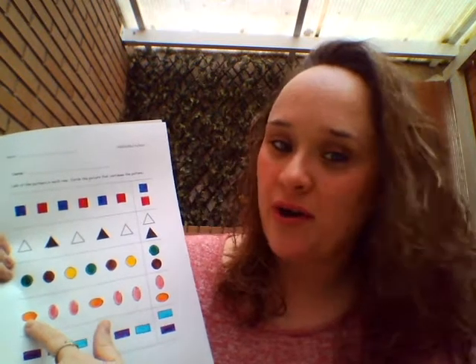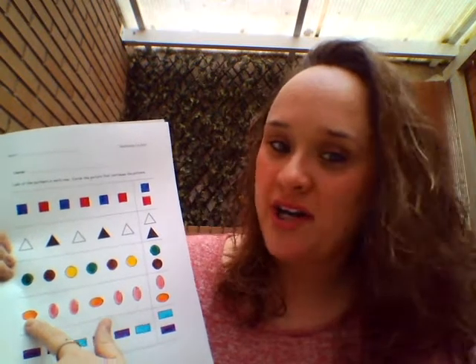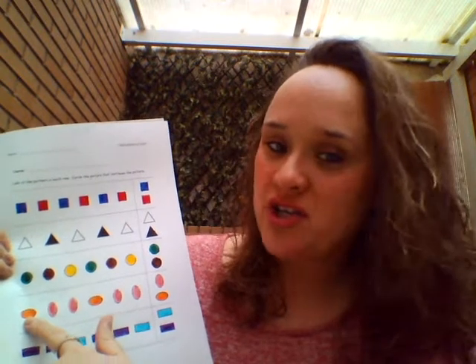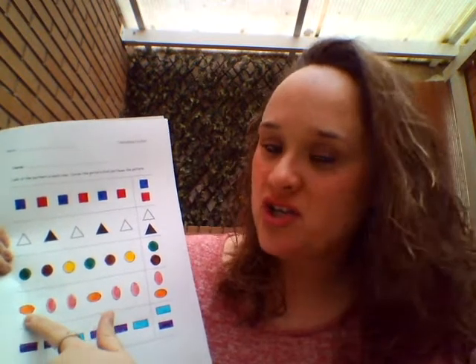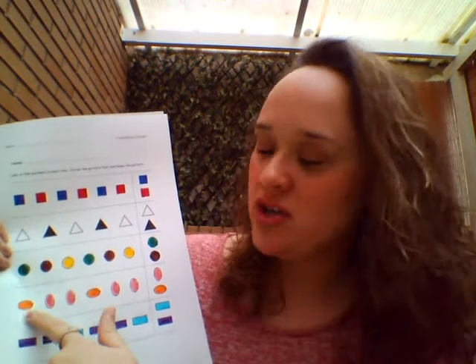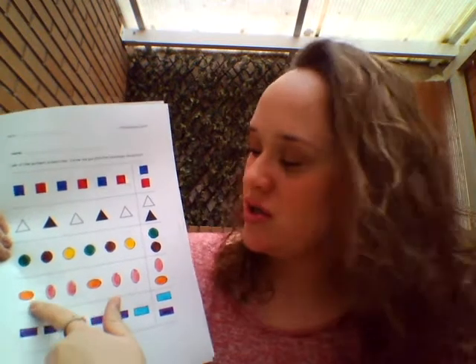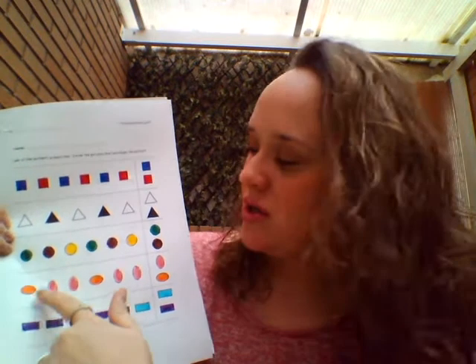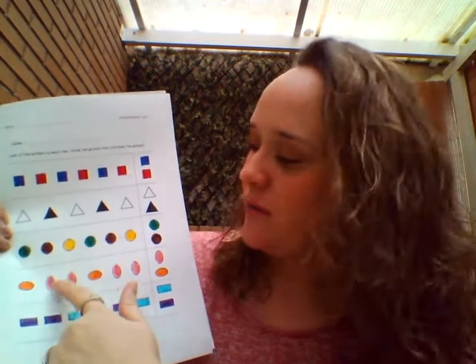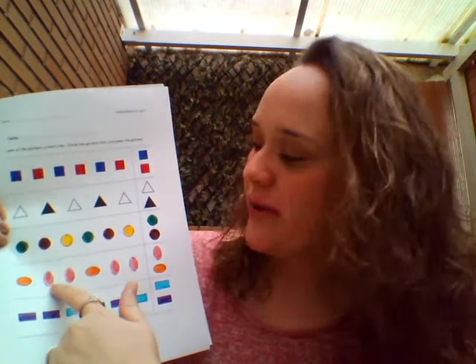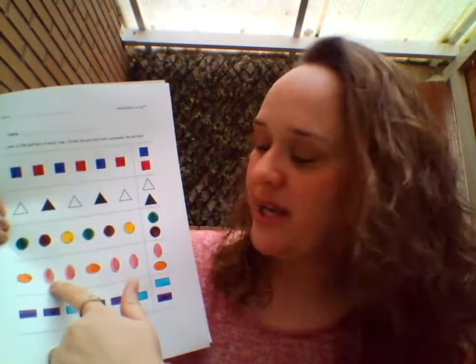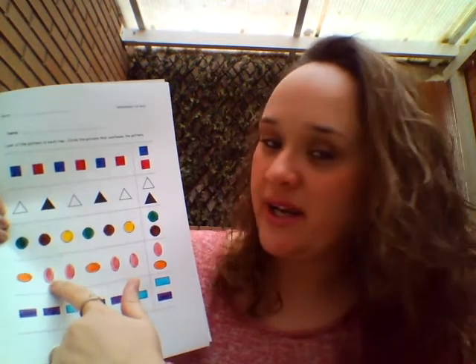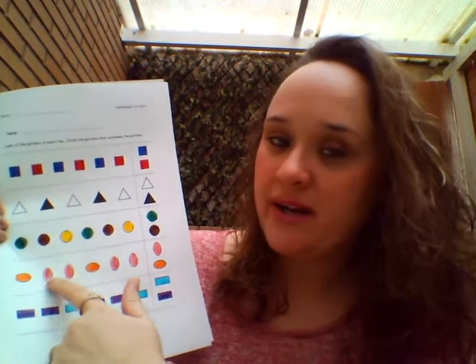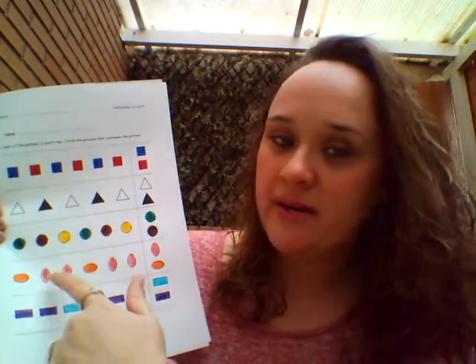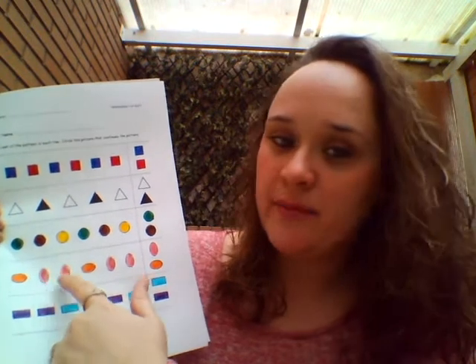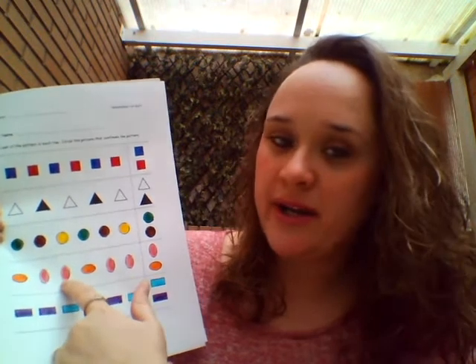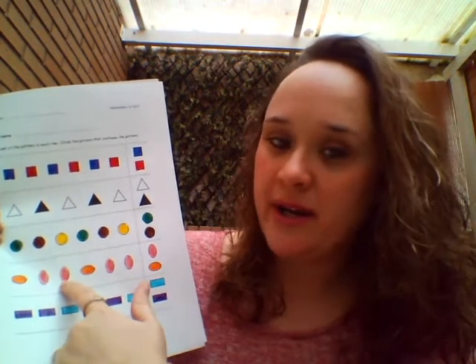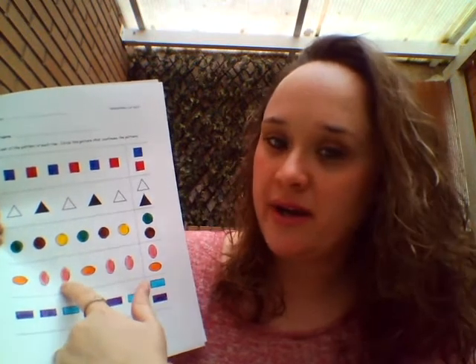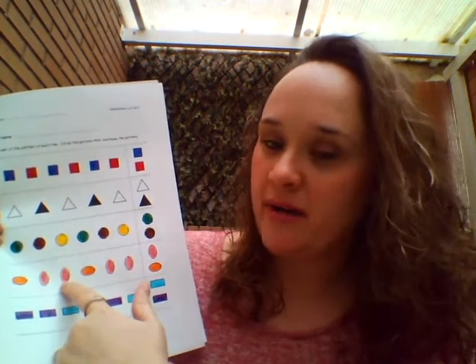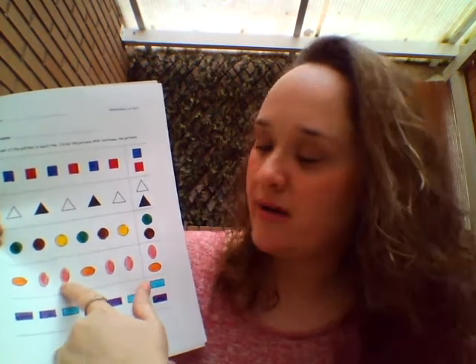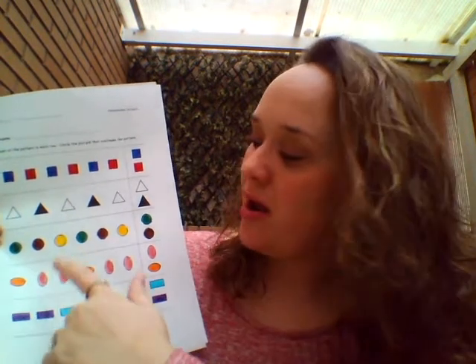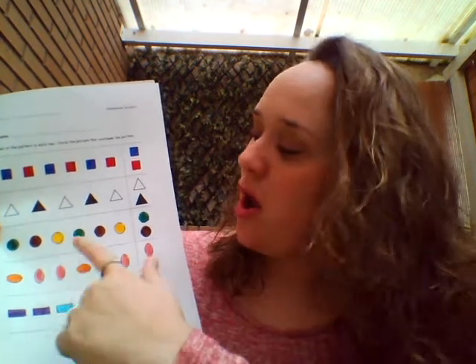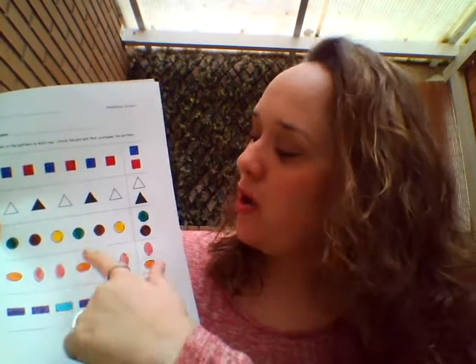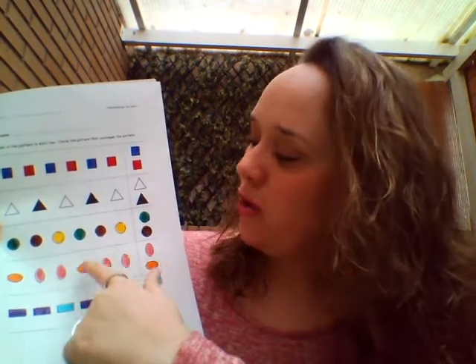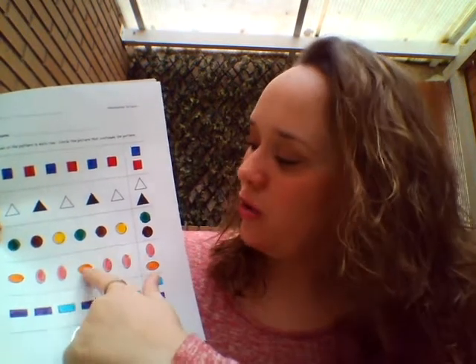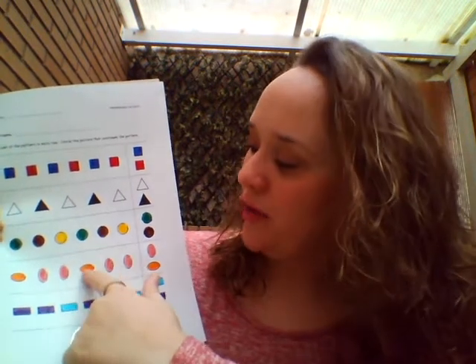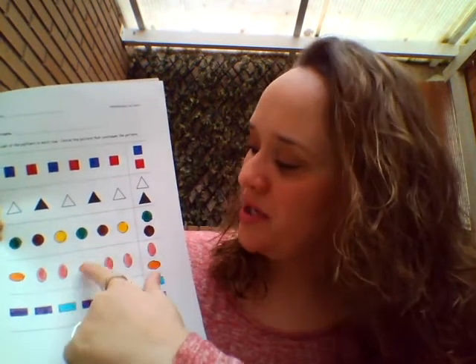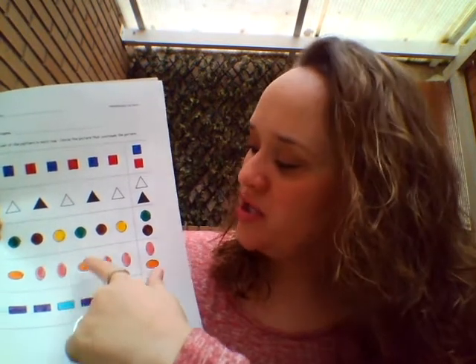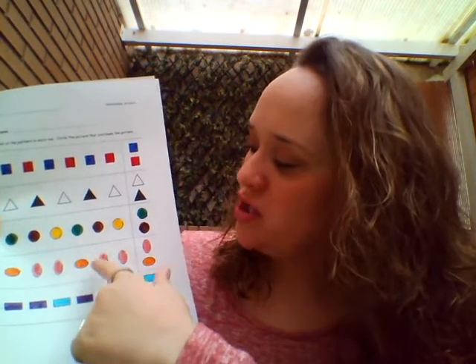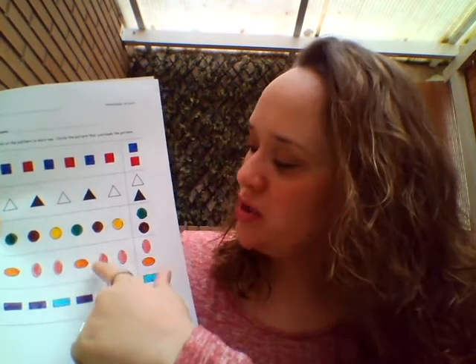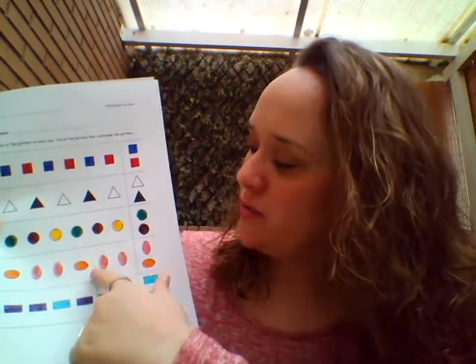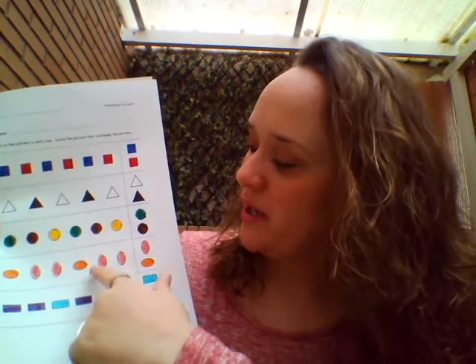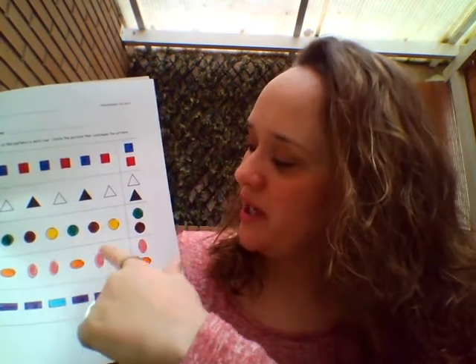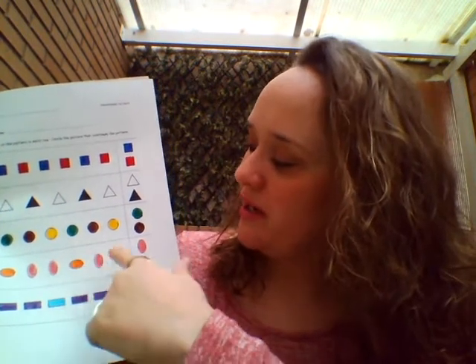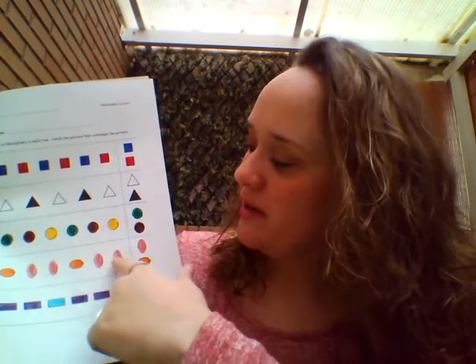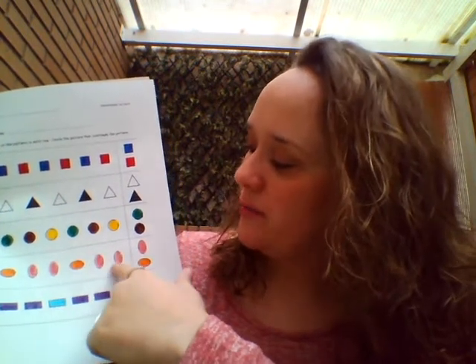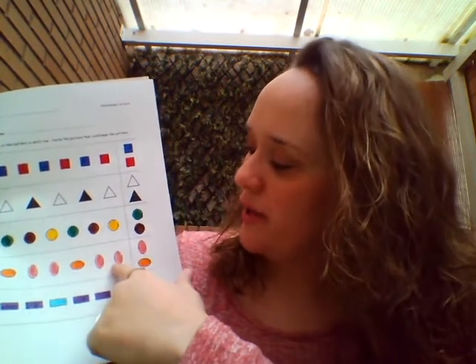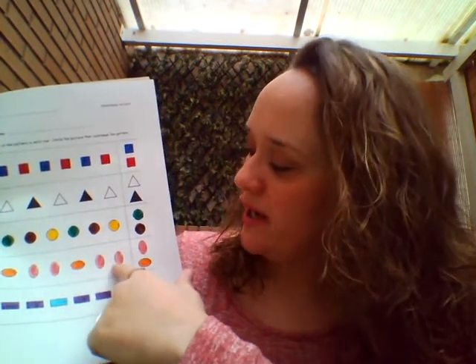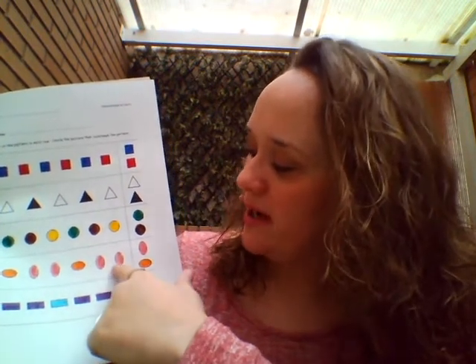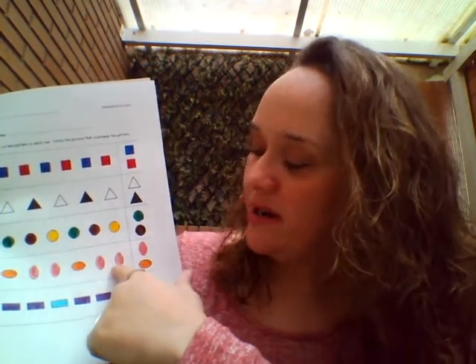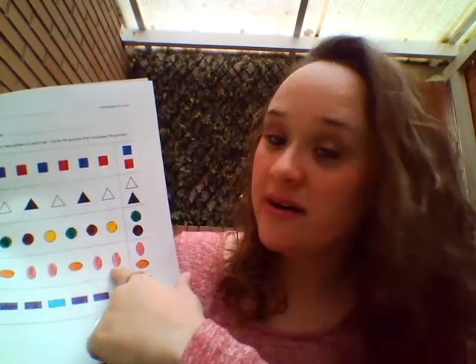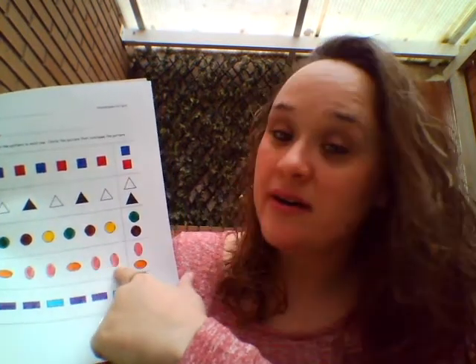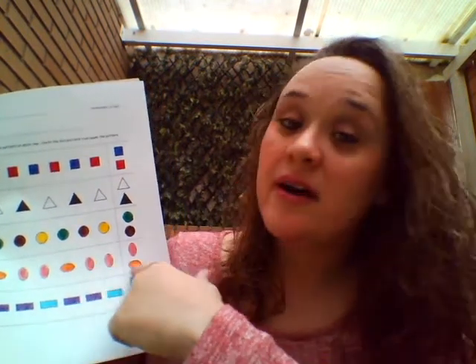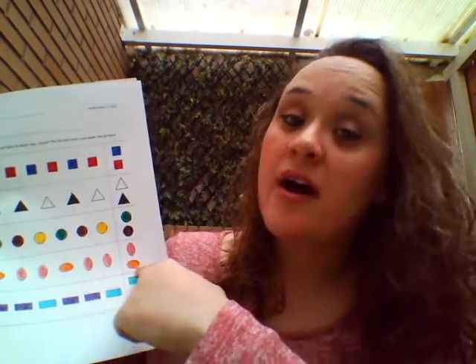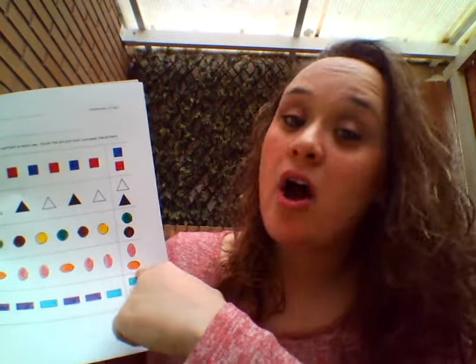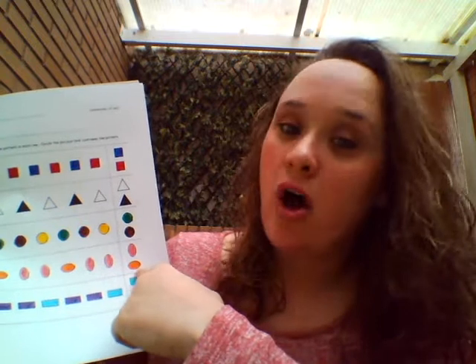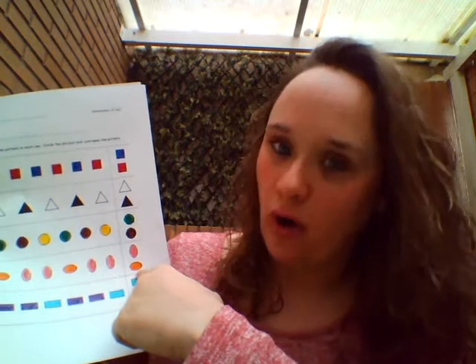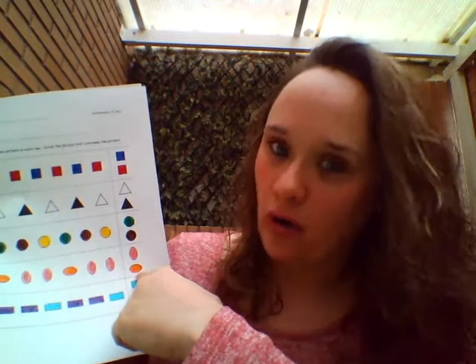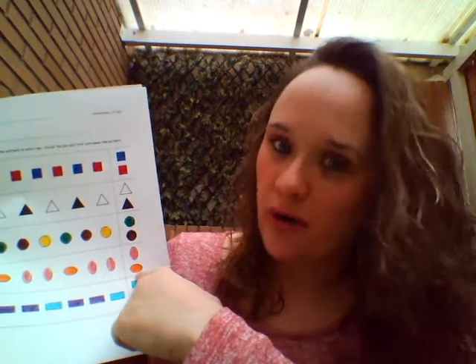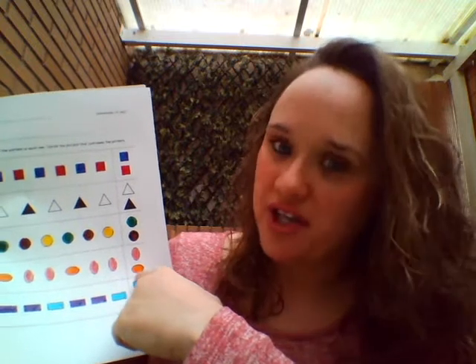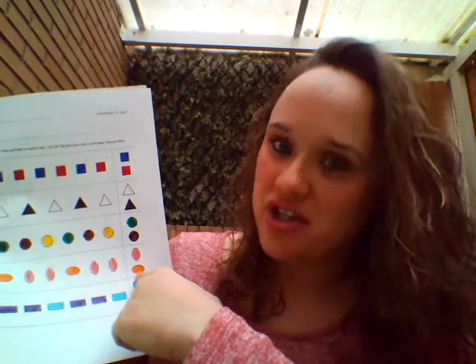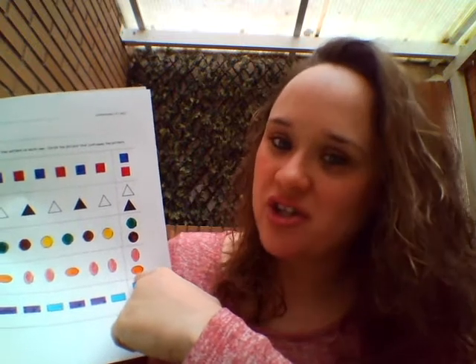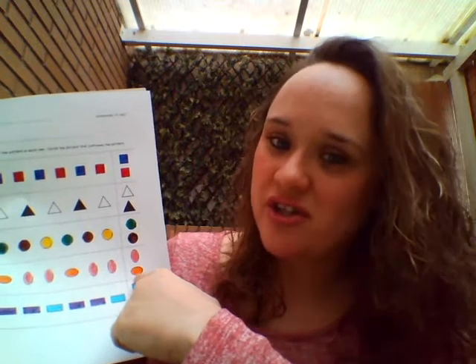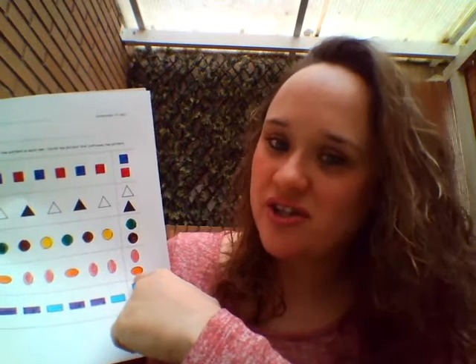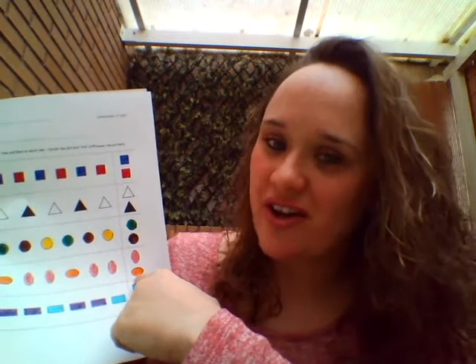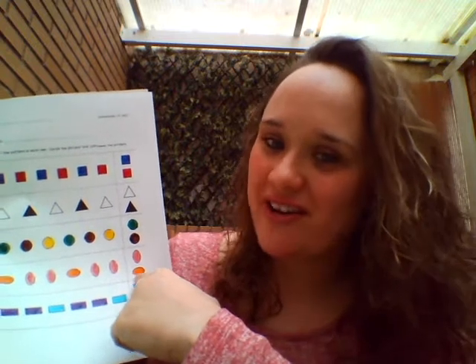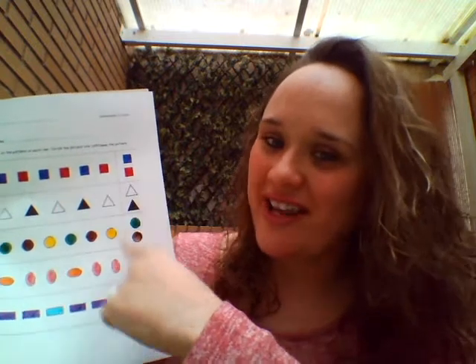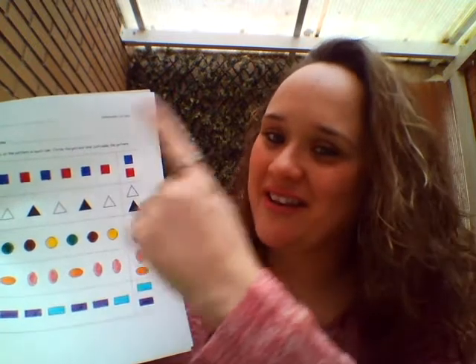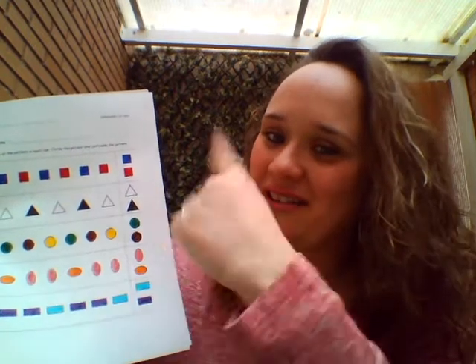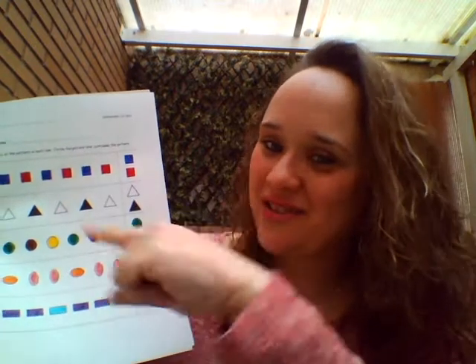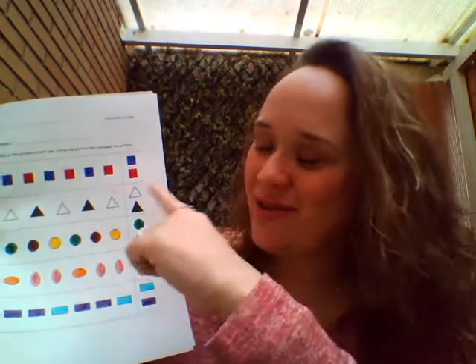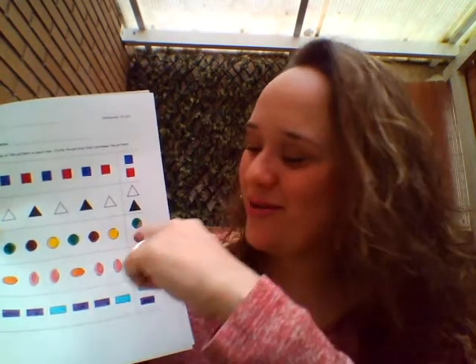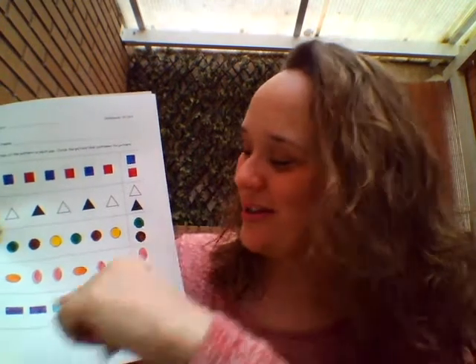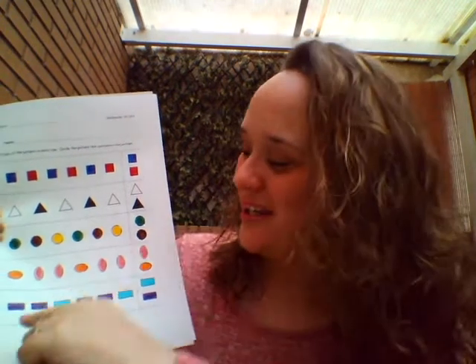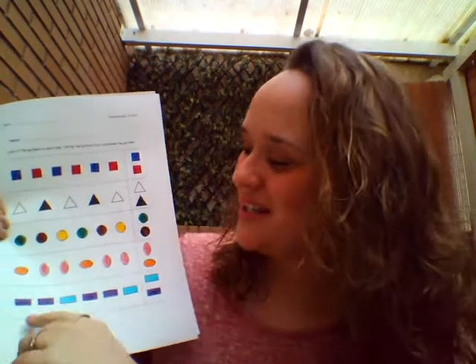Orange, pink, pink, orange, pink, pink. Orange. Start again. Circle it.